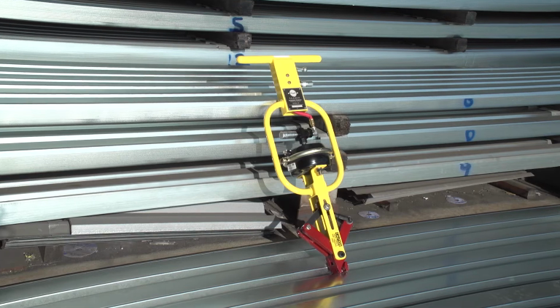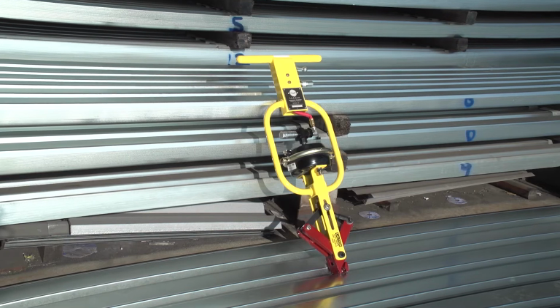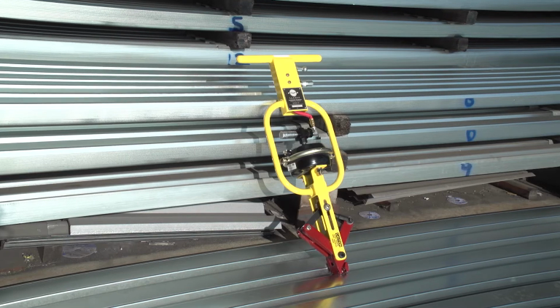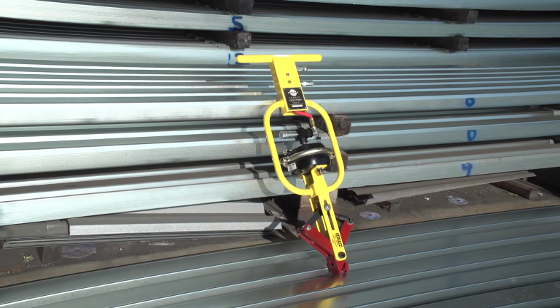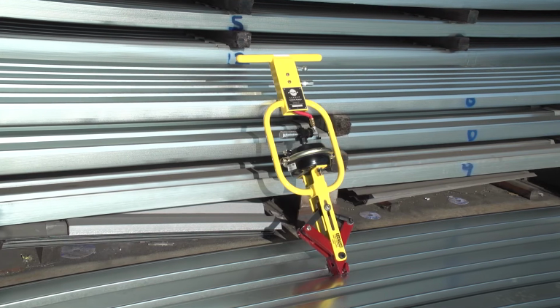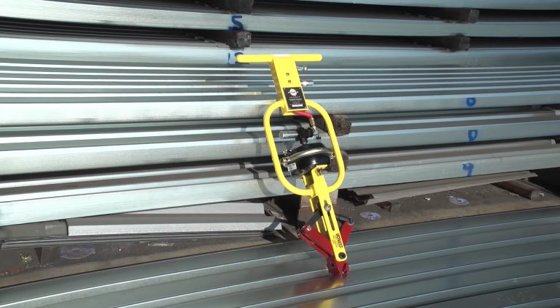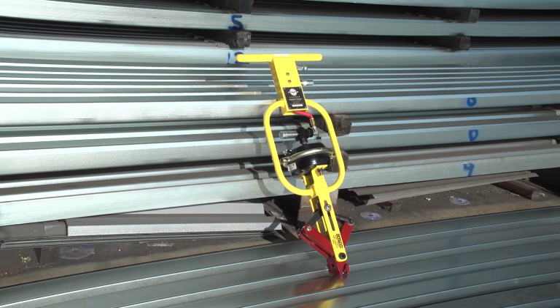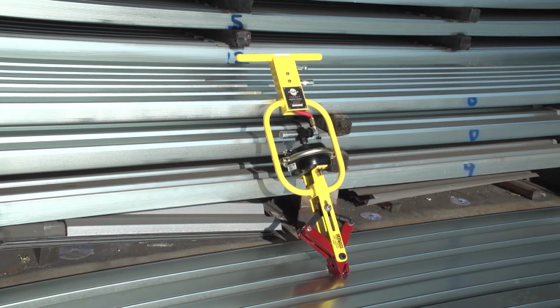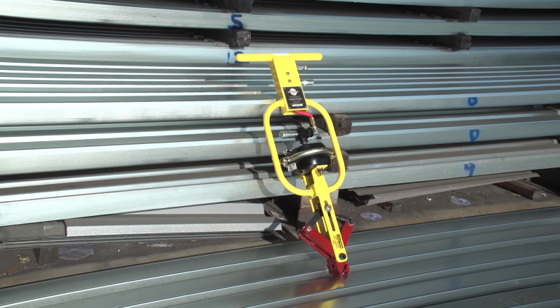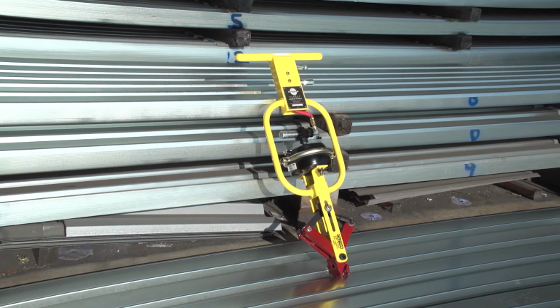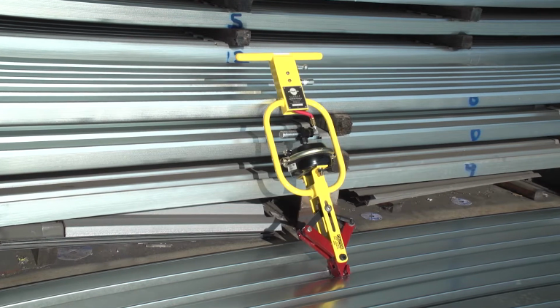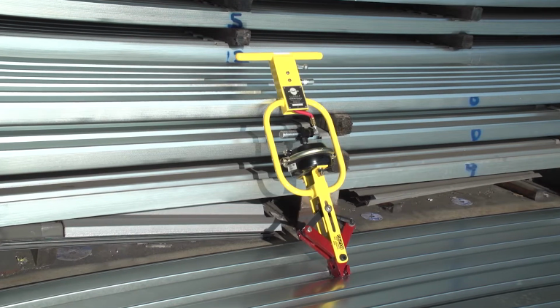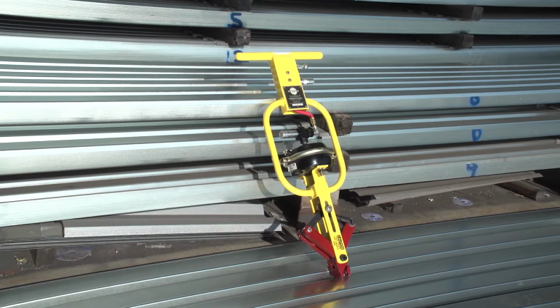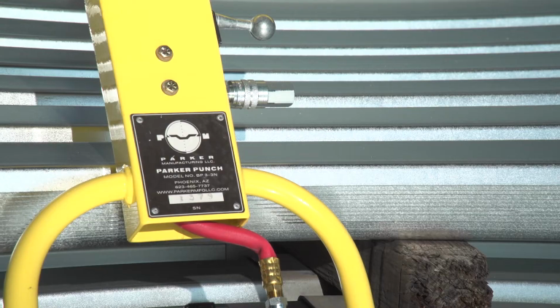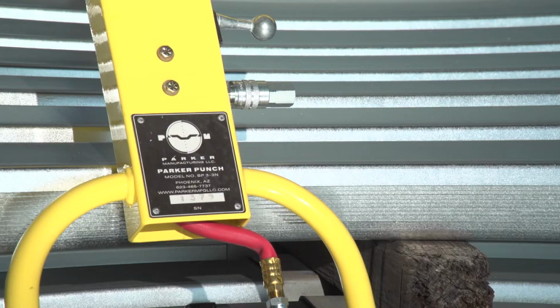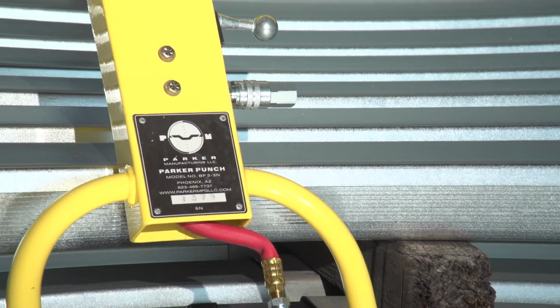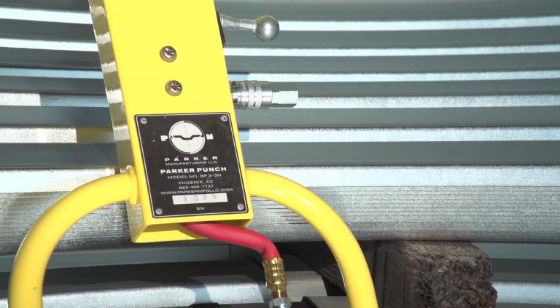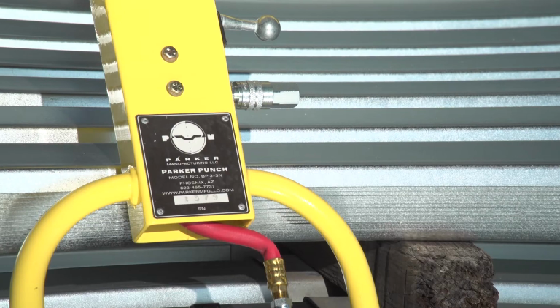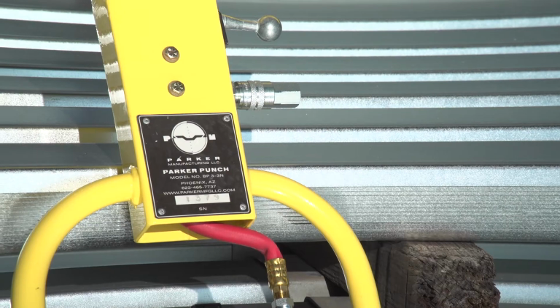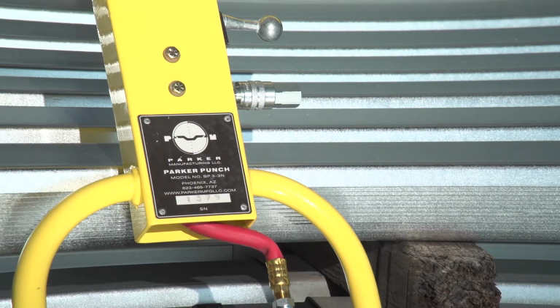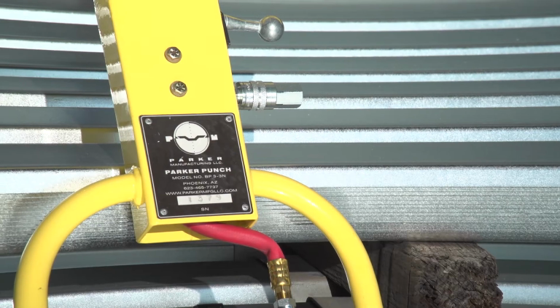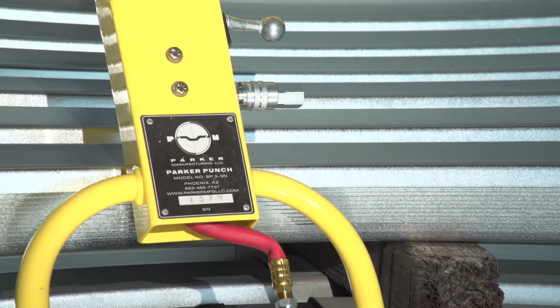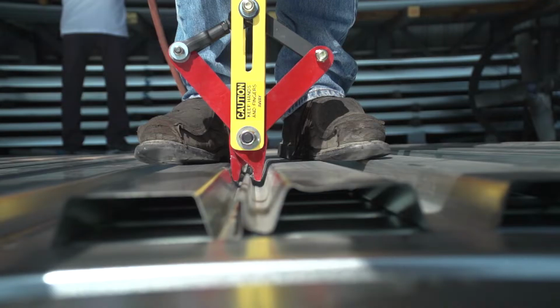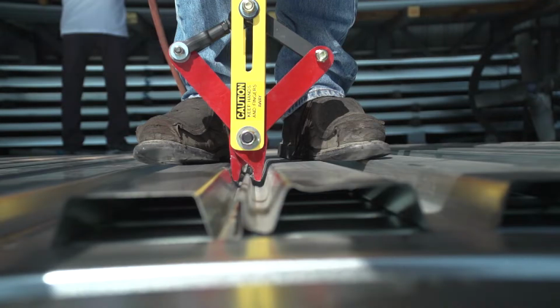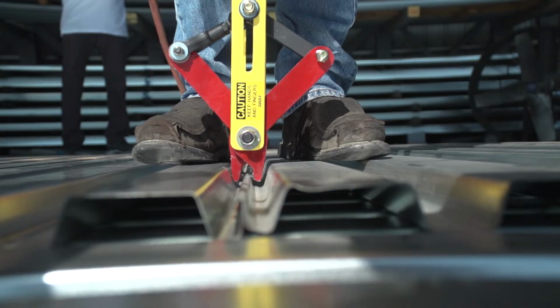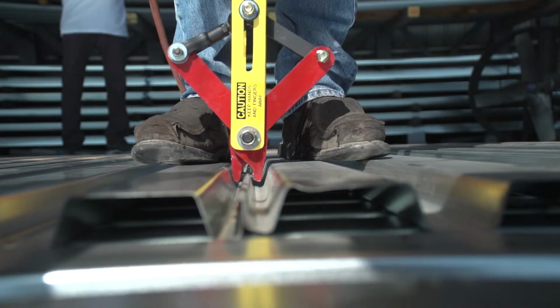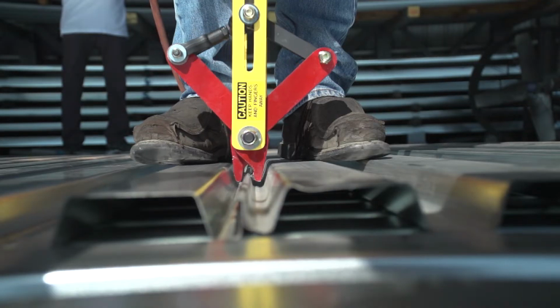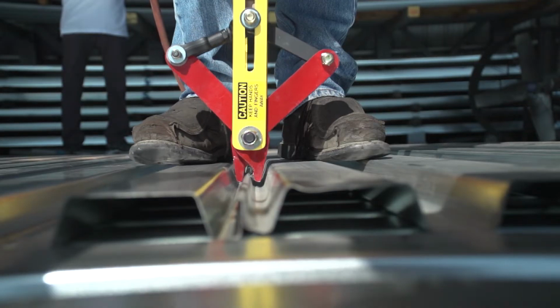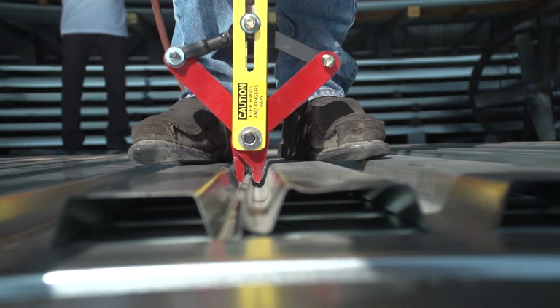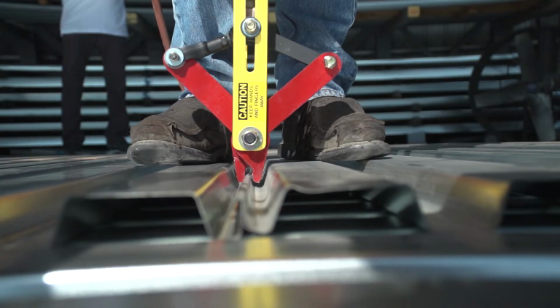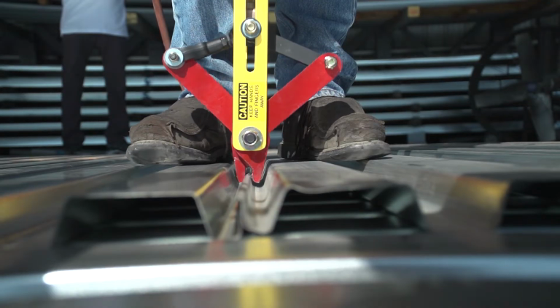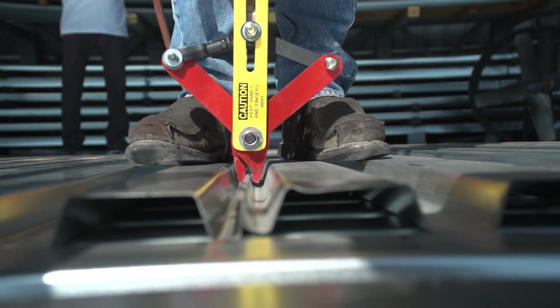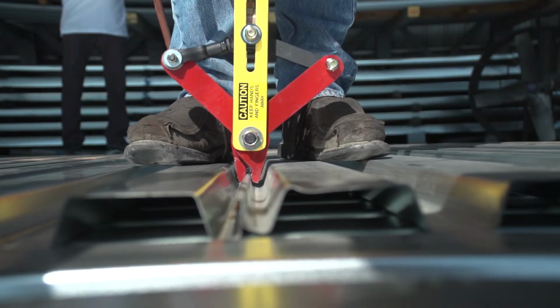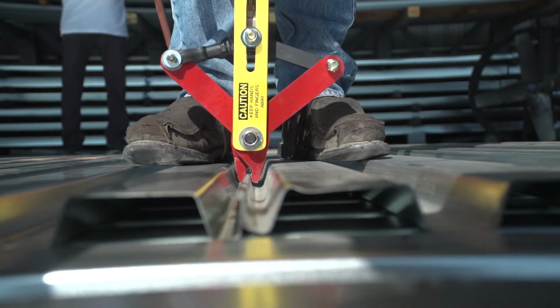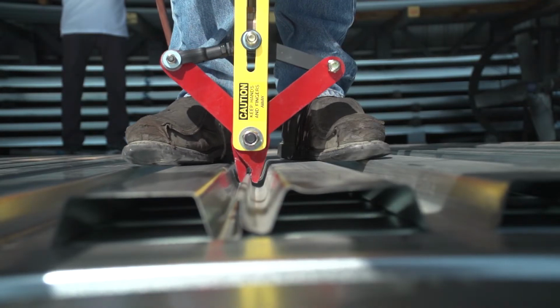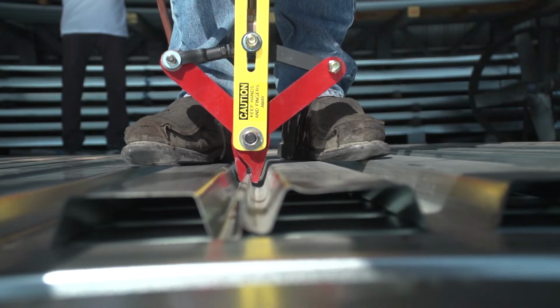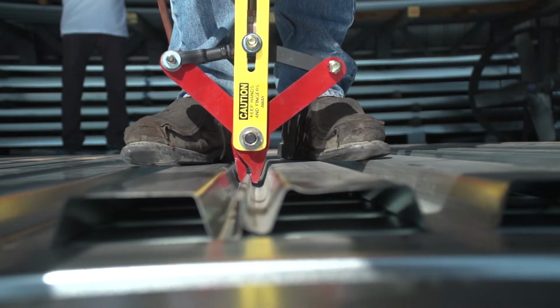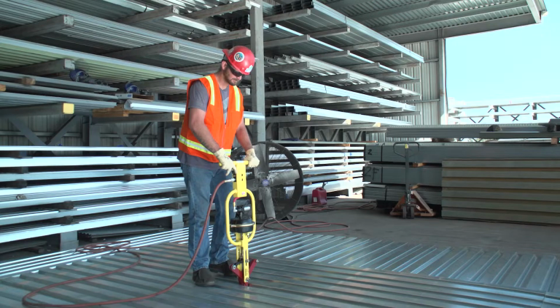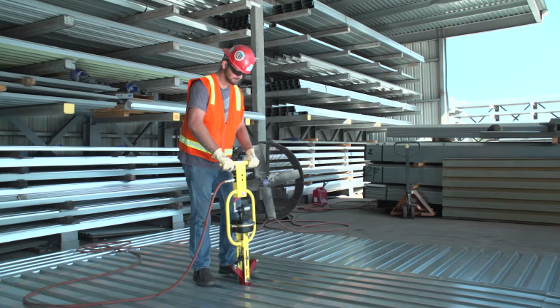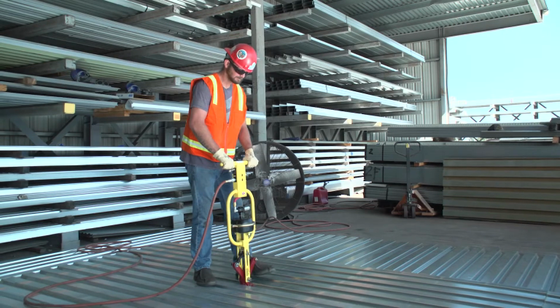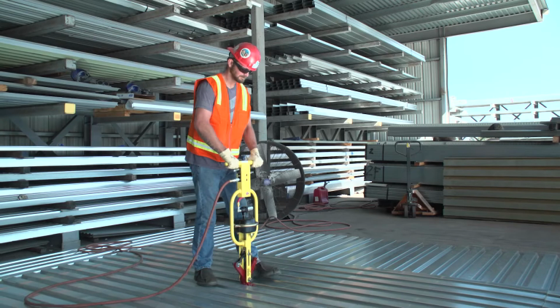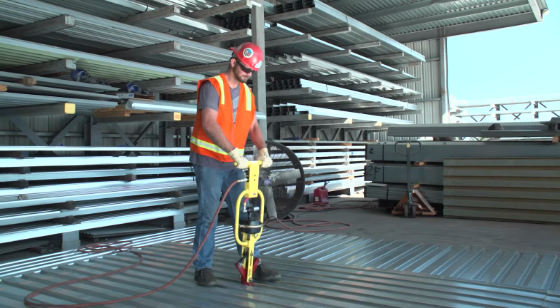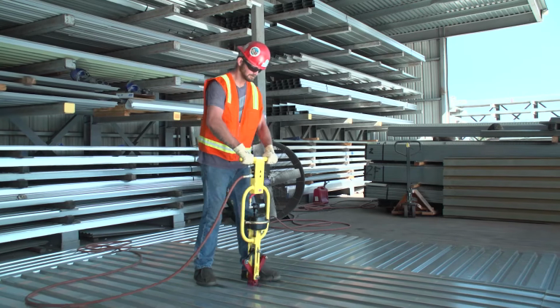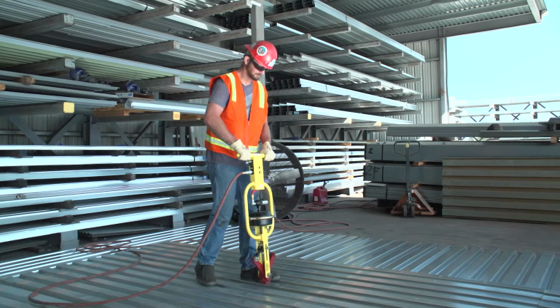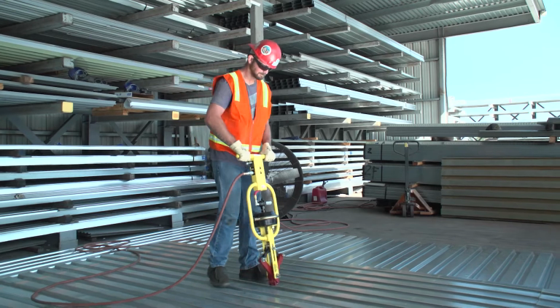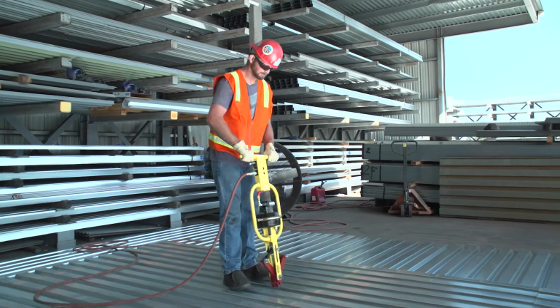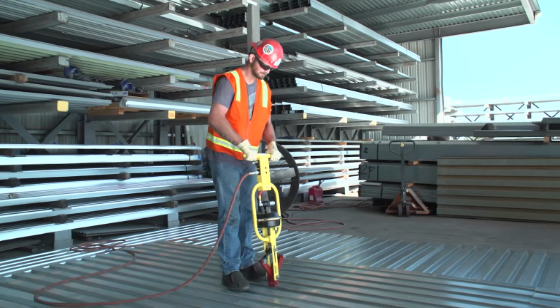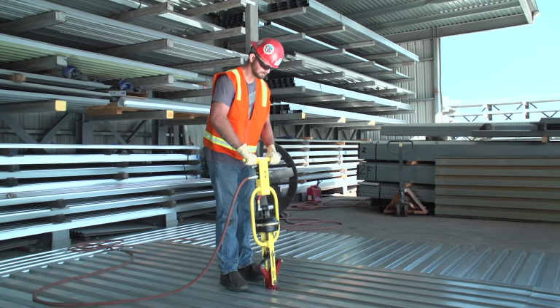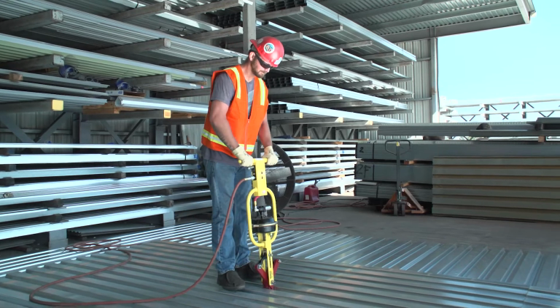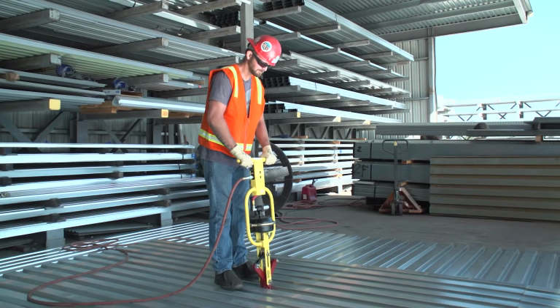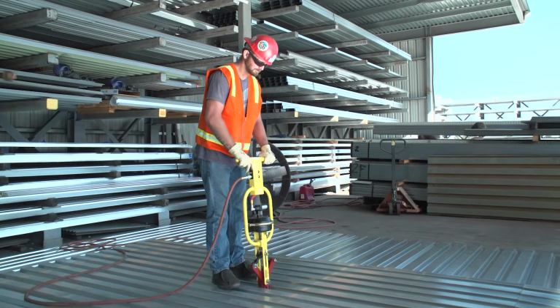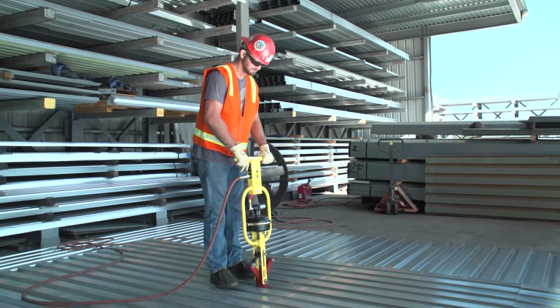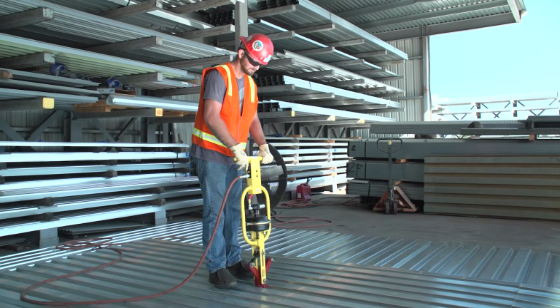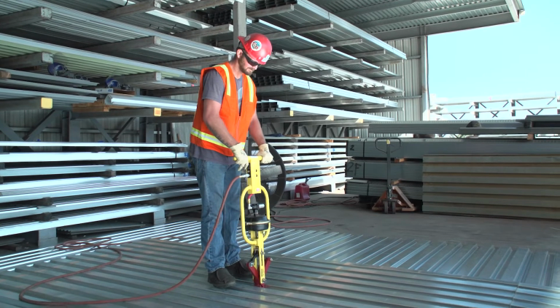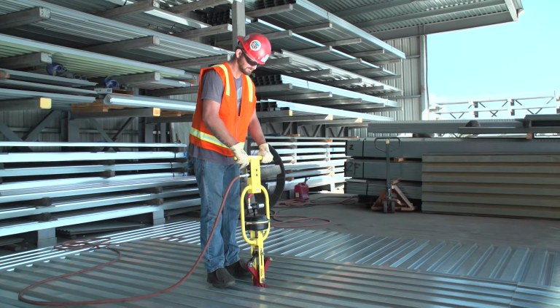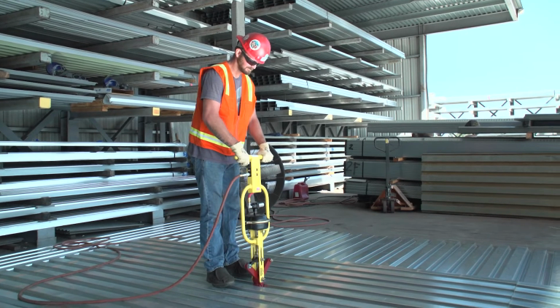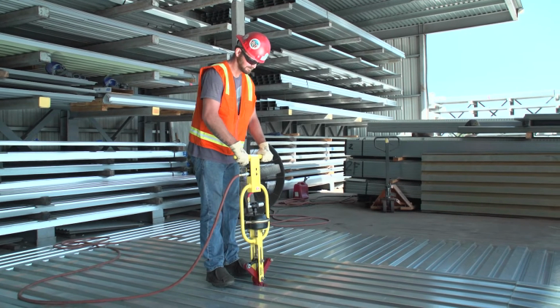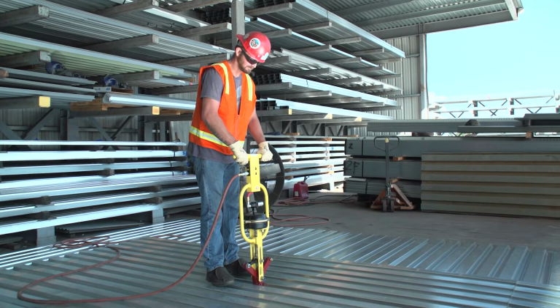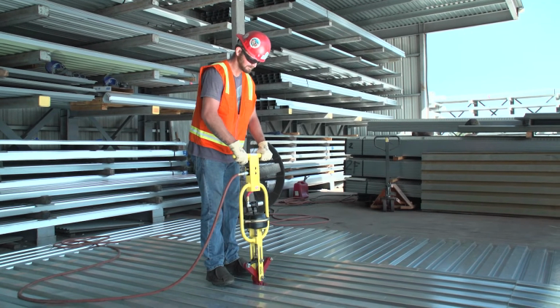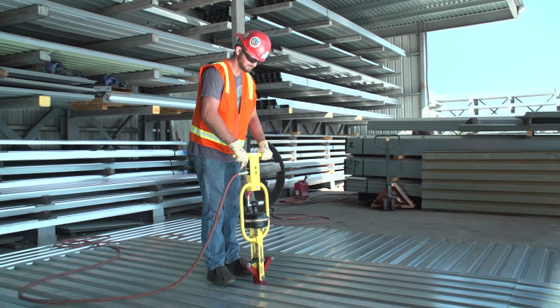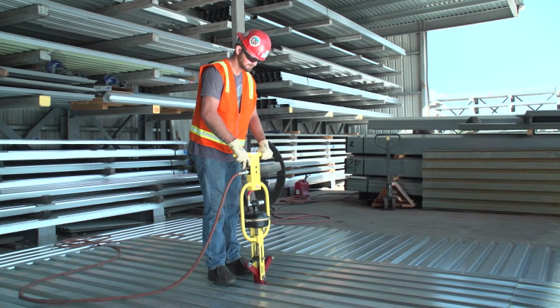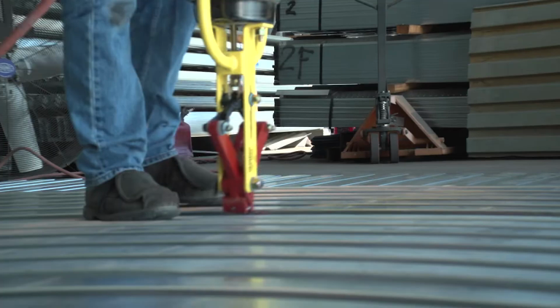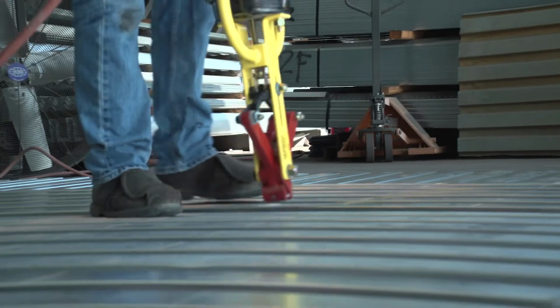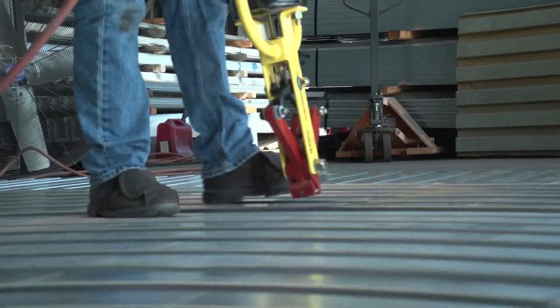The Parker Punch Tool is a fast, high-volume pneumatic button punch capable of 9600 punches a day.